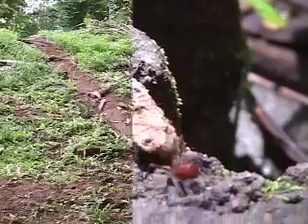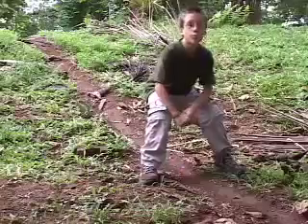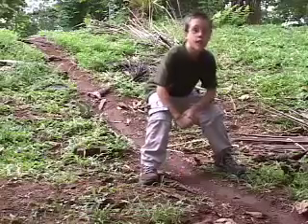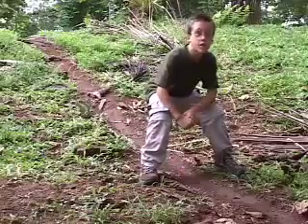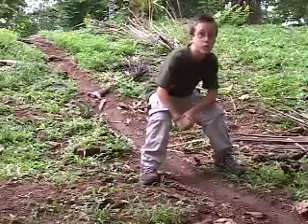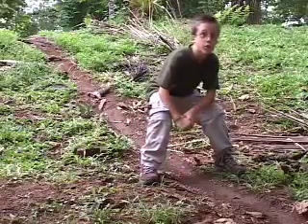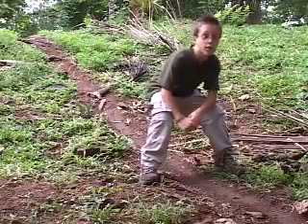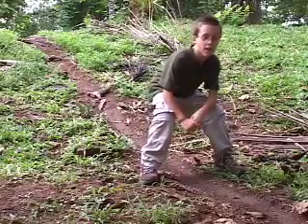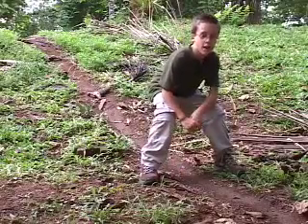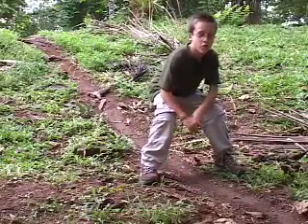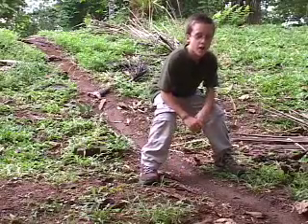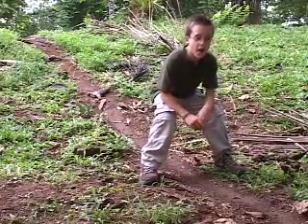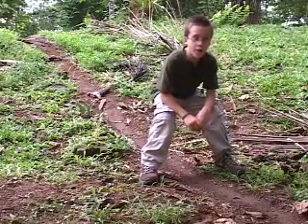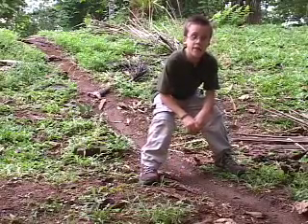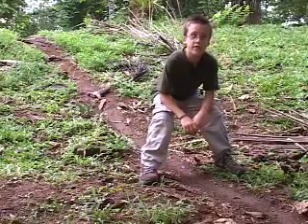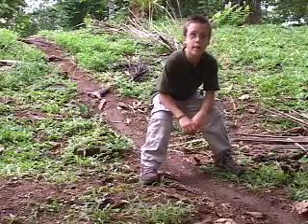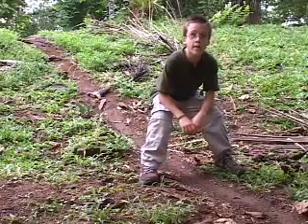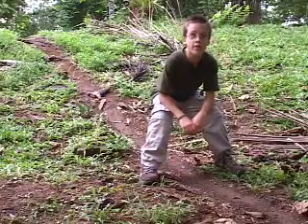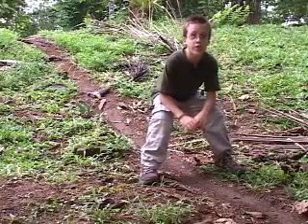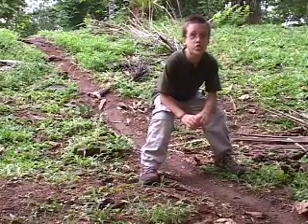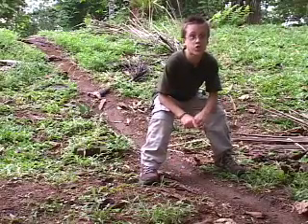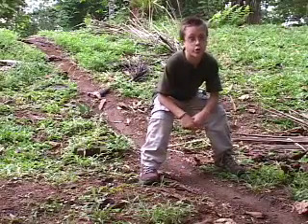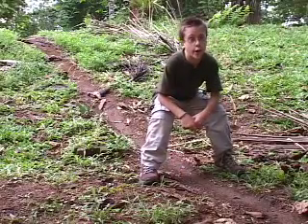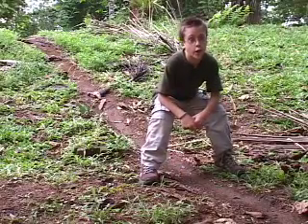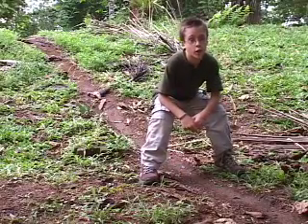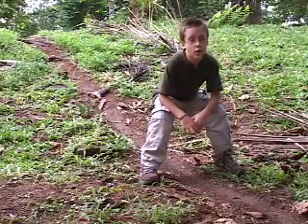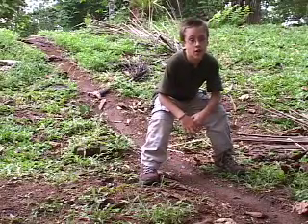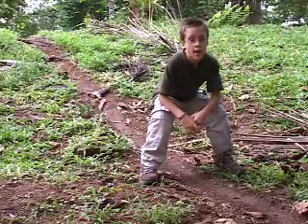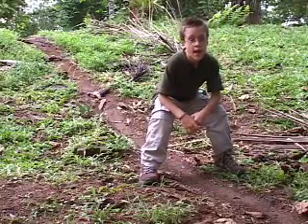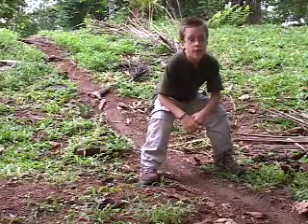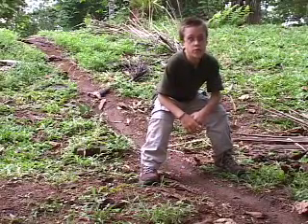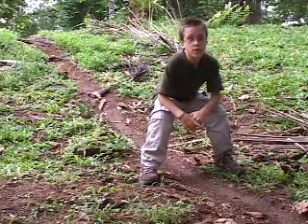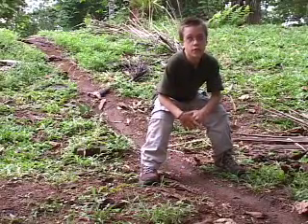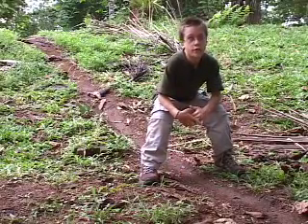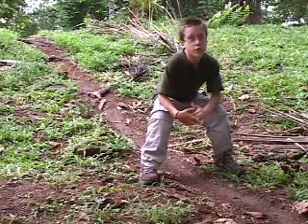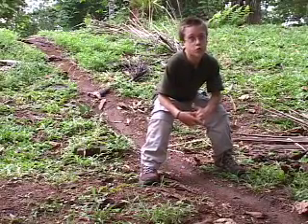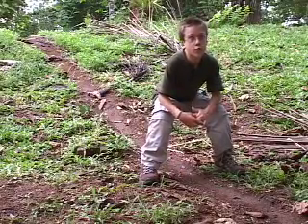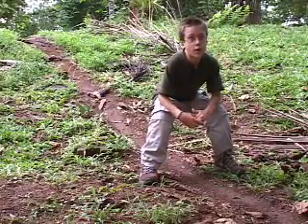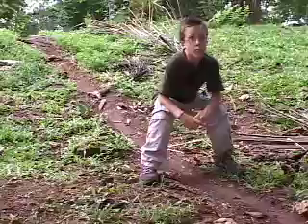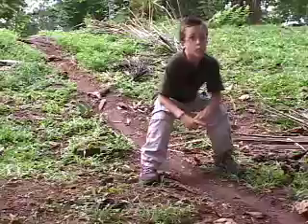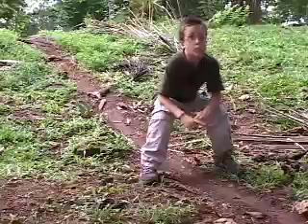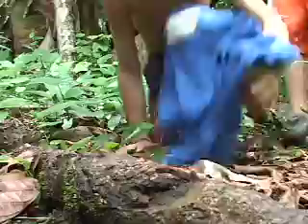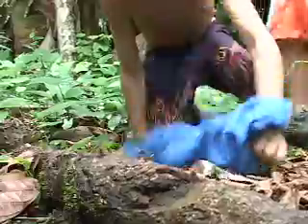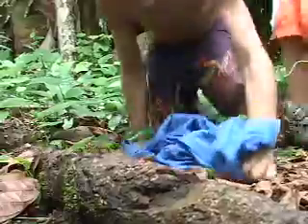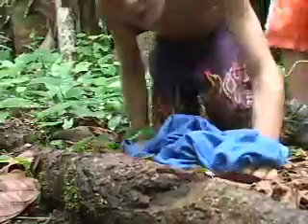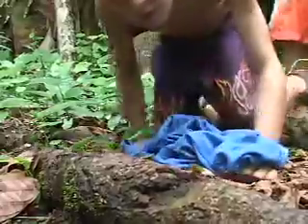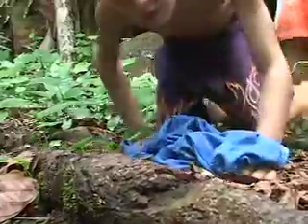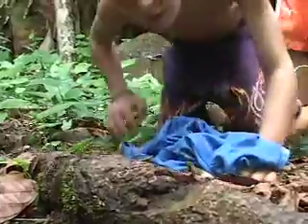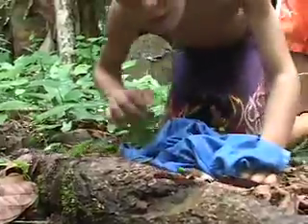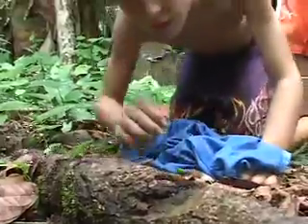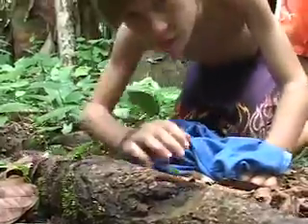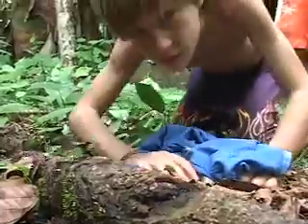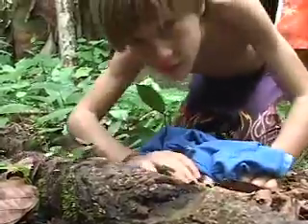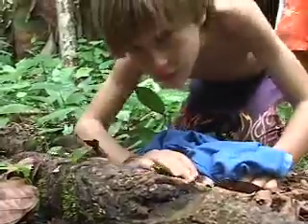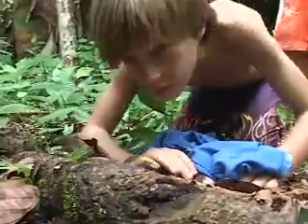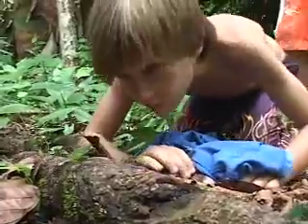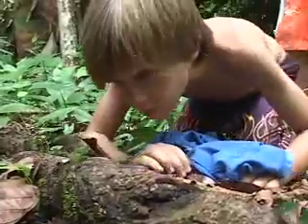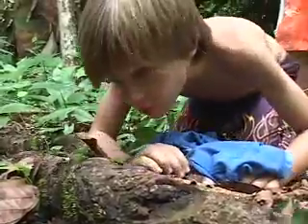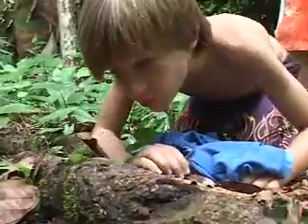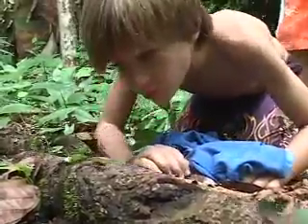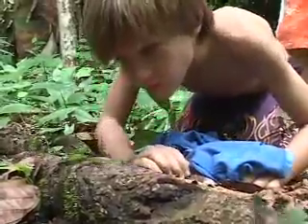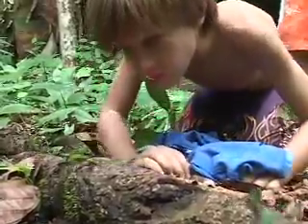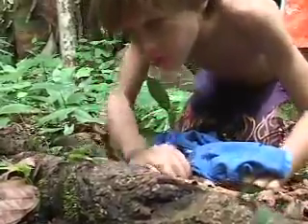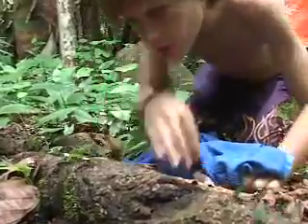That's one reason I do not want to step on this trail — it would confuse them. Of course, I don't want to squish them either.